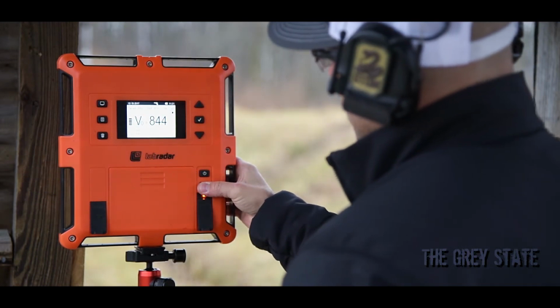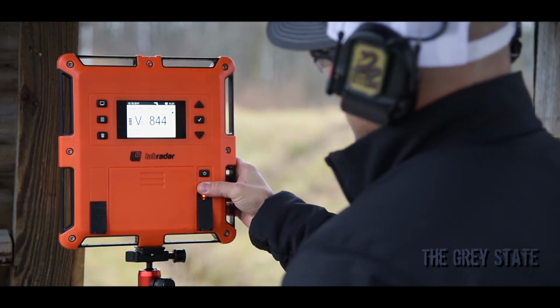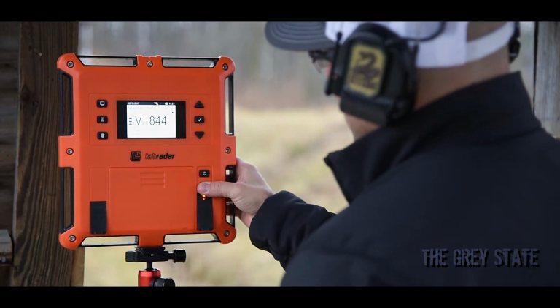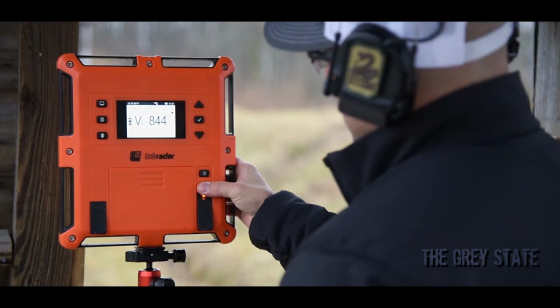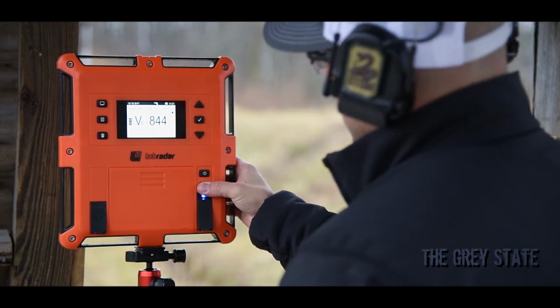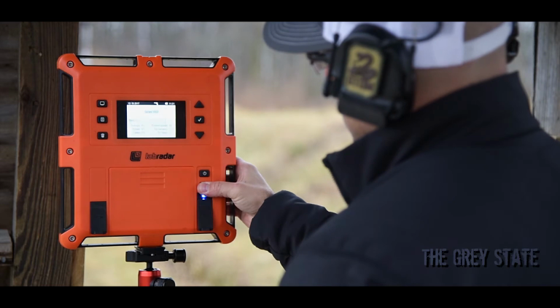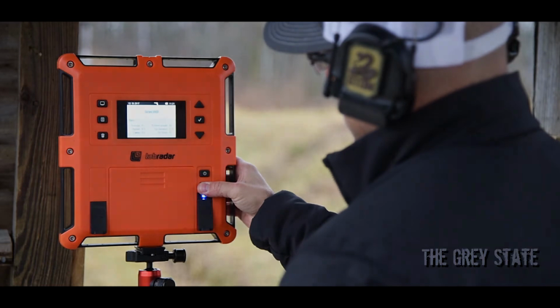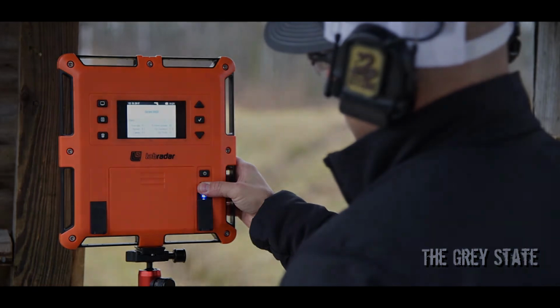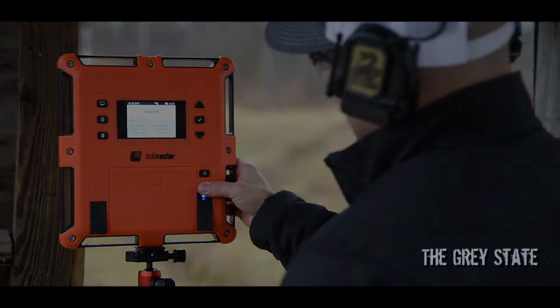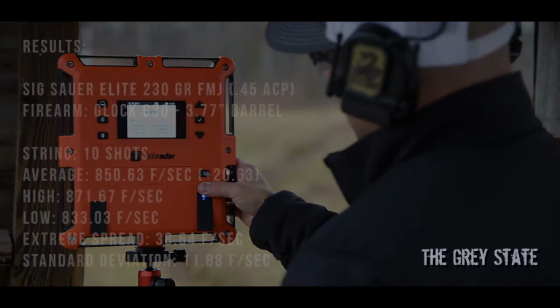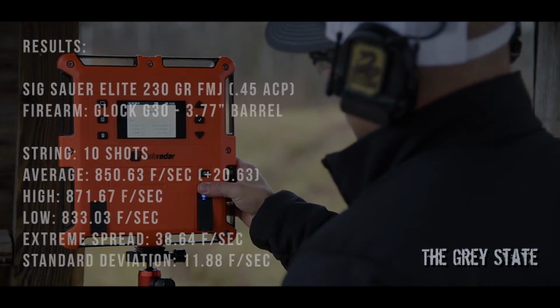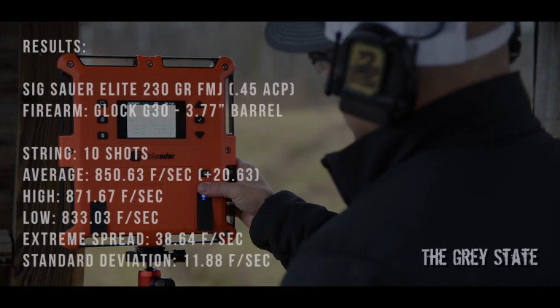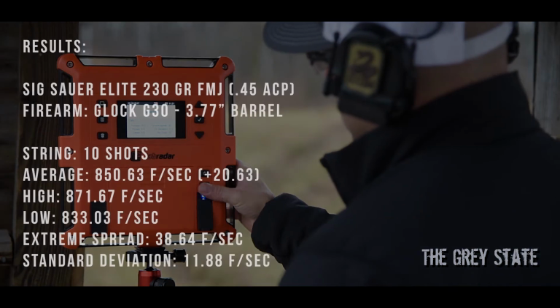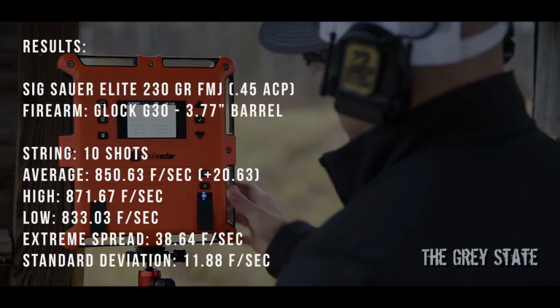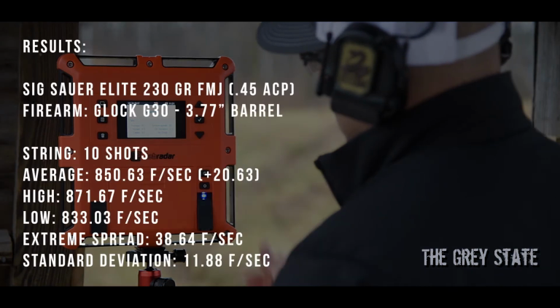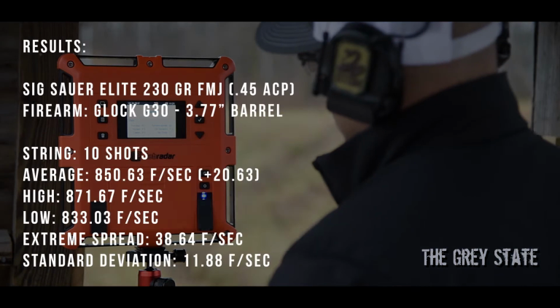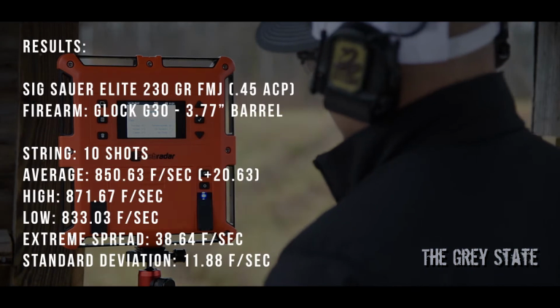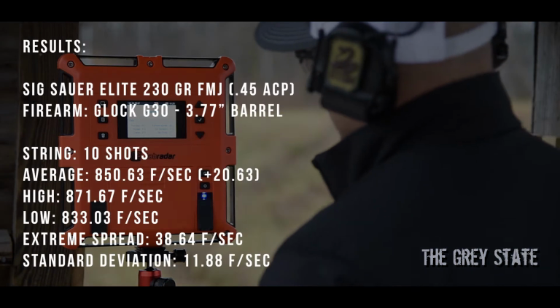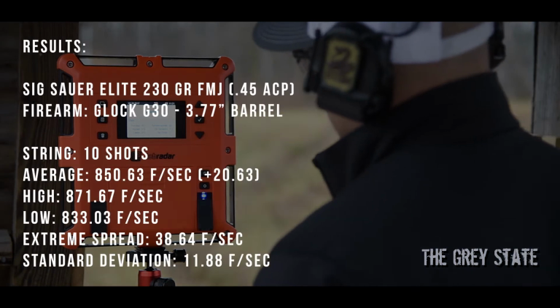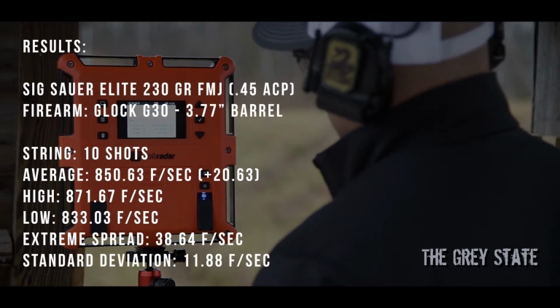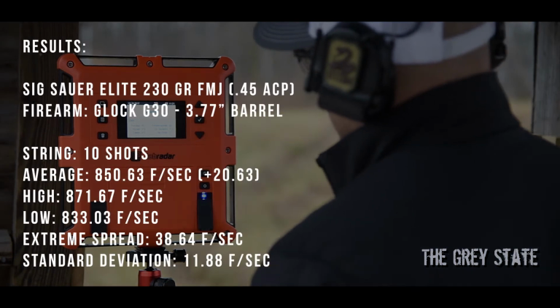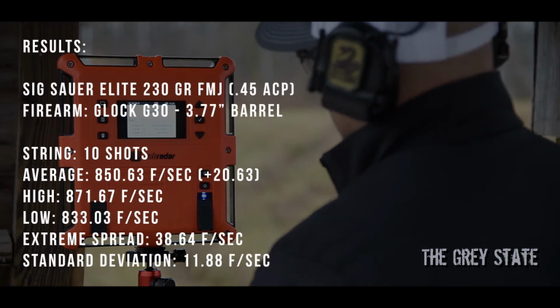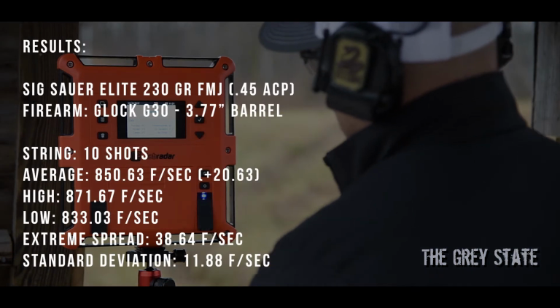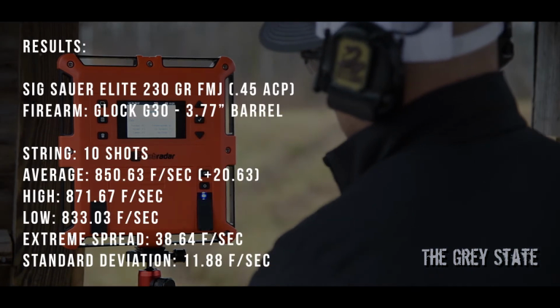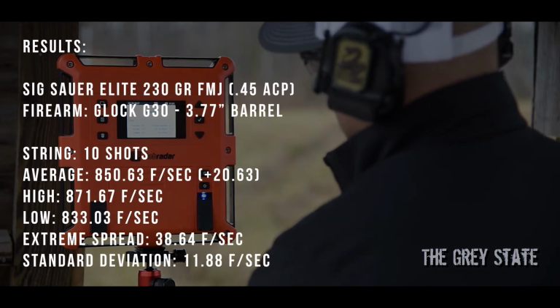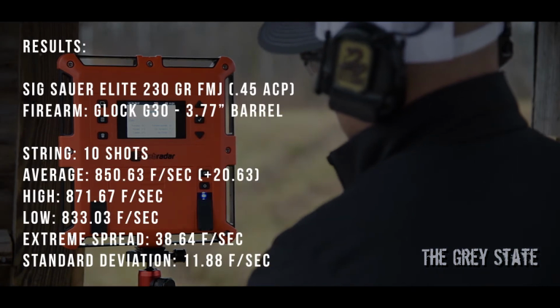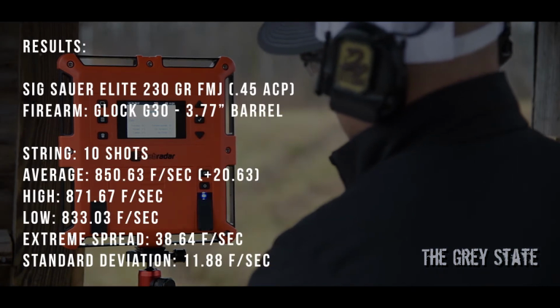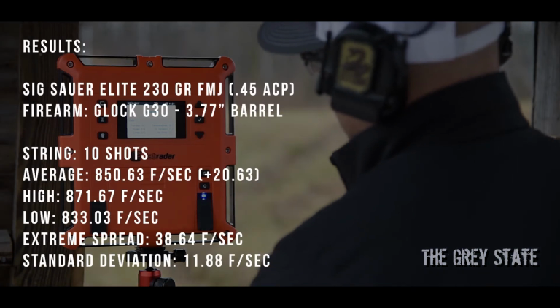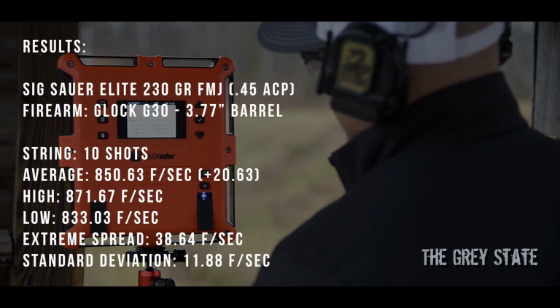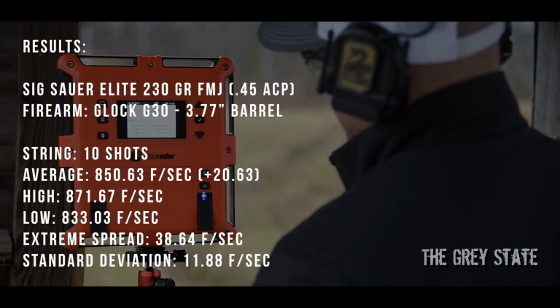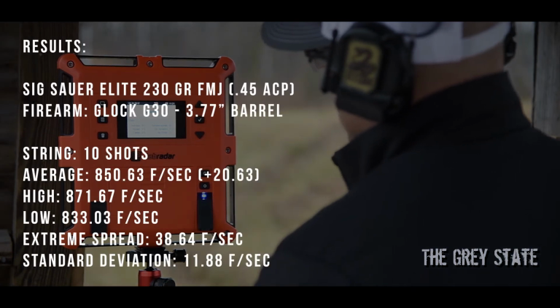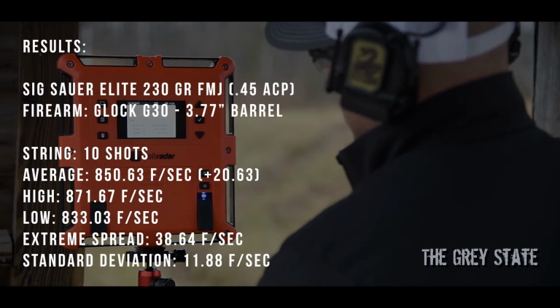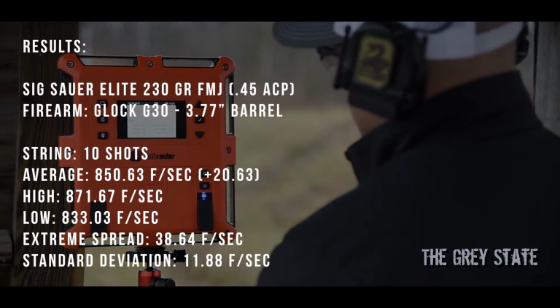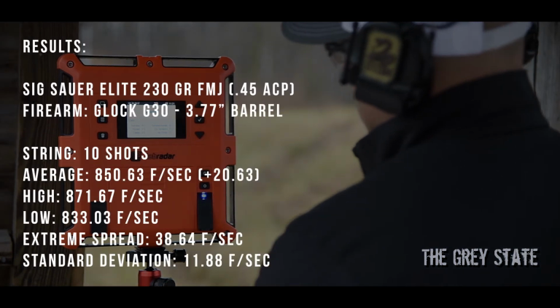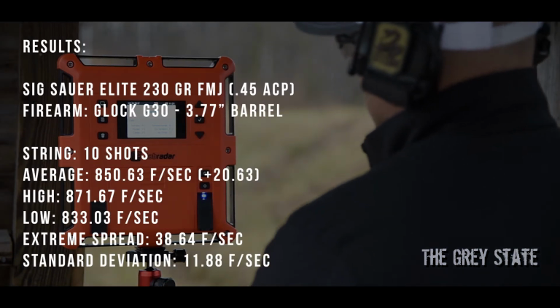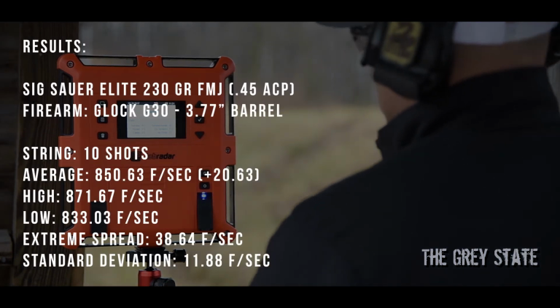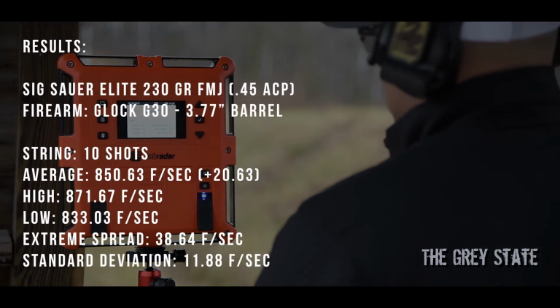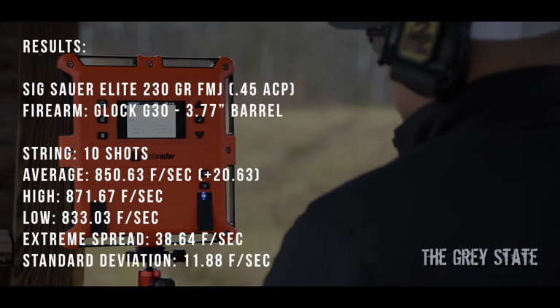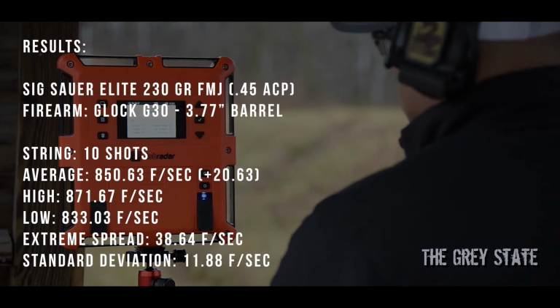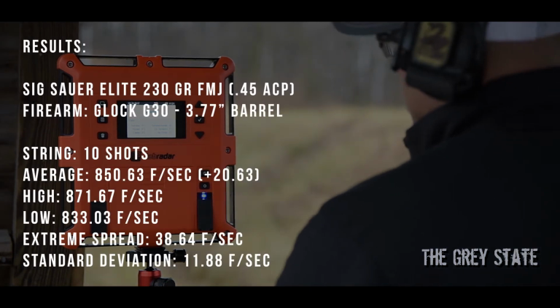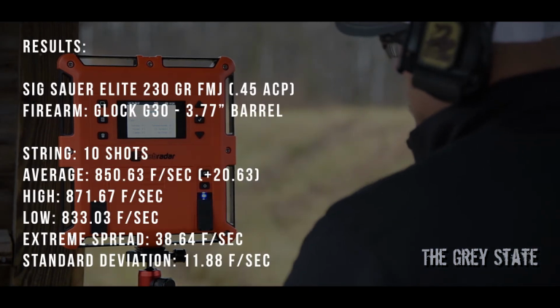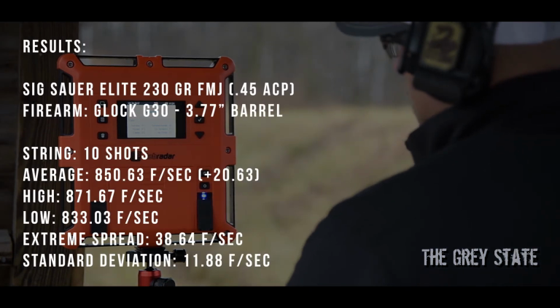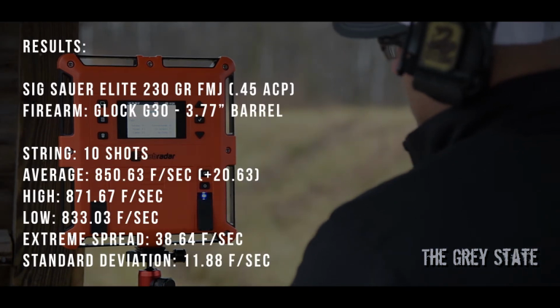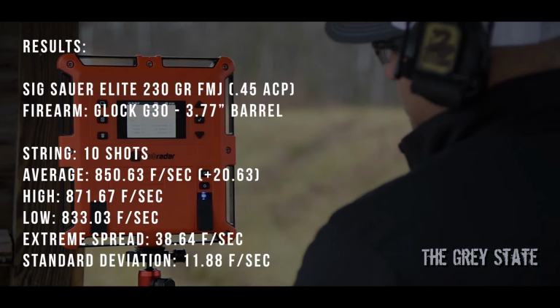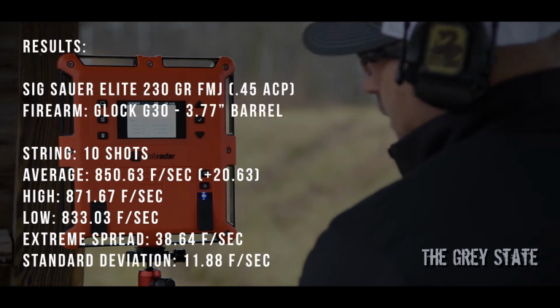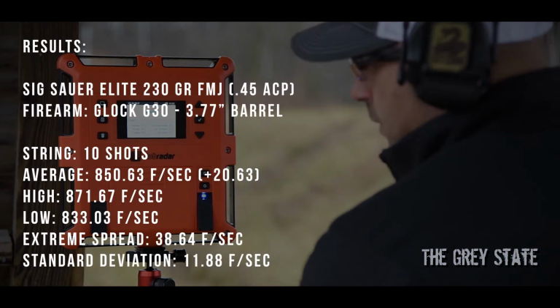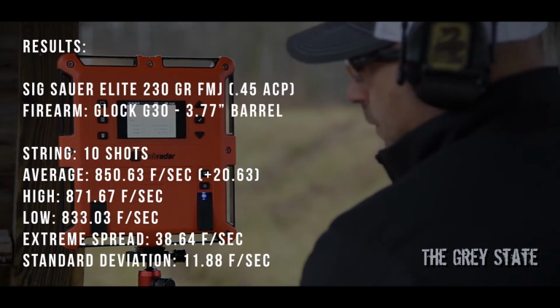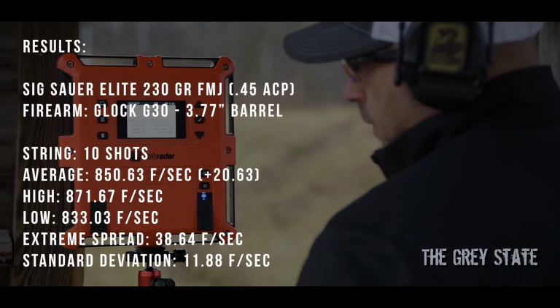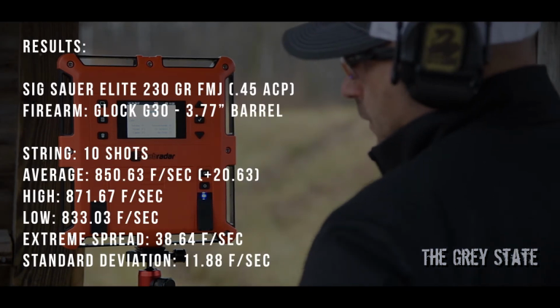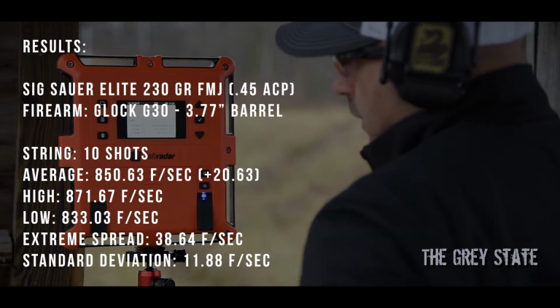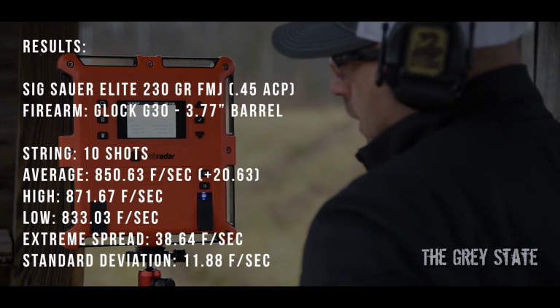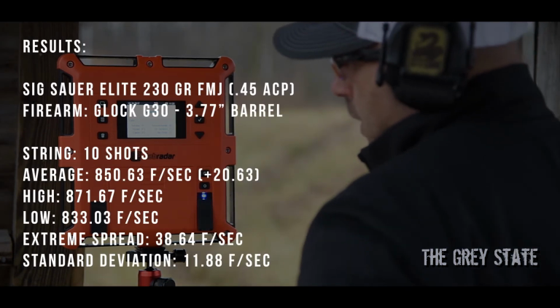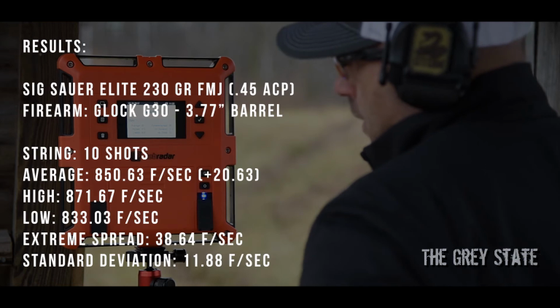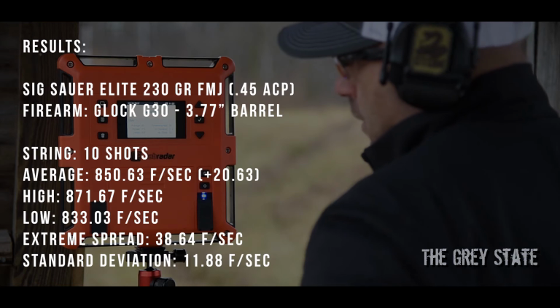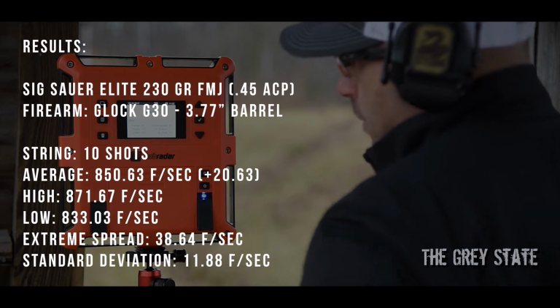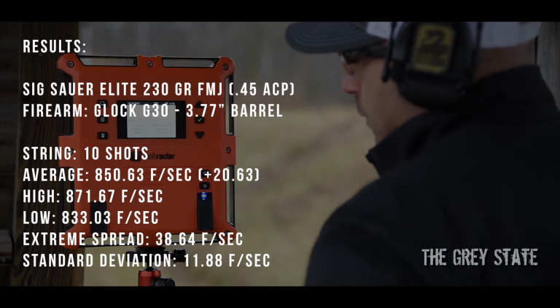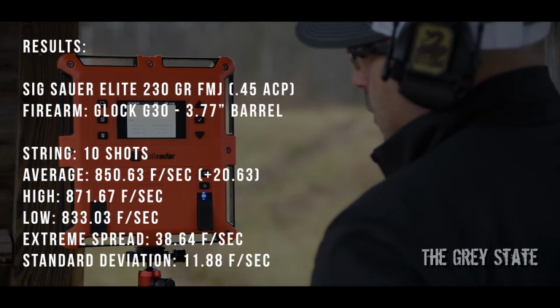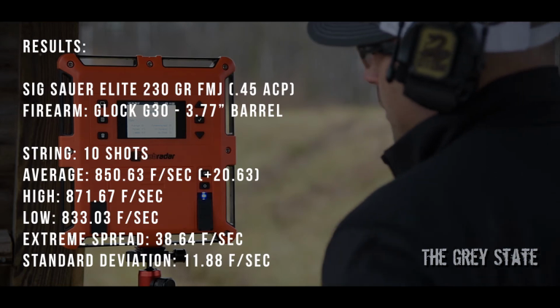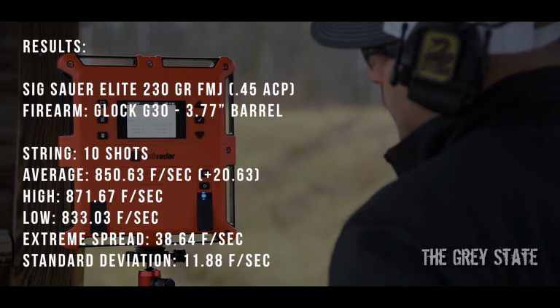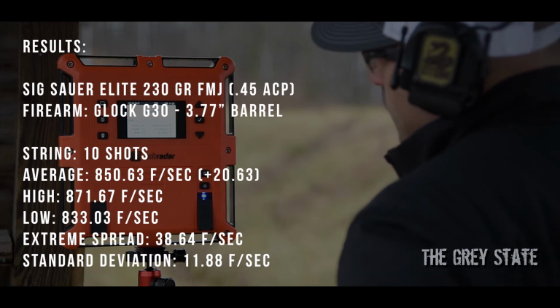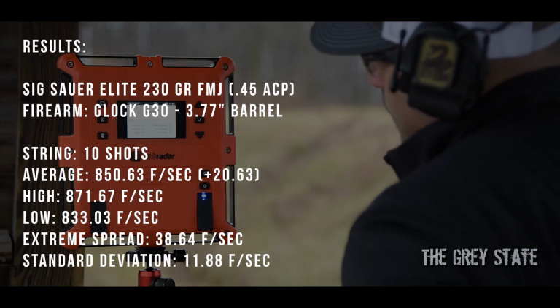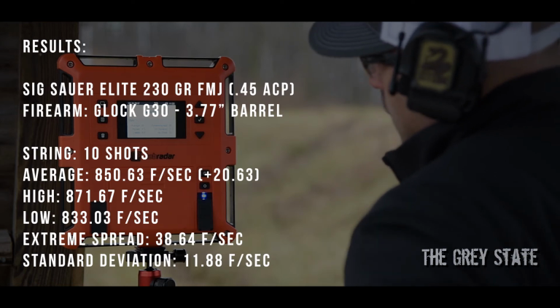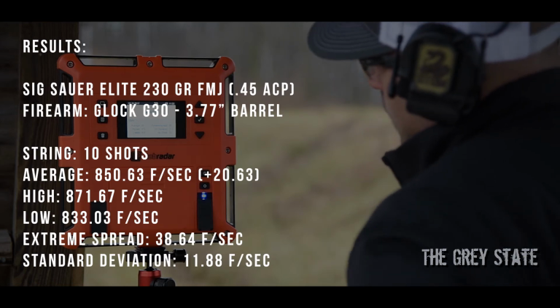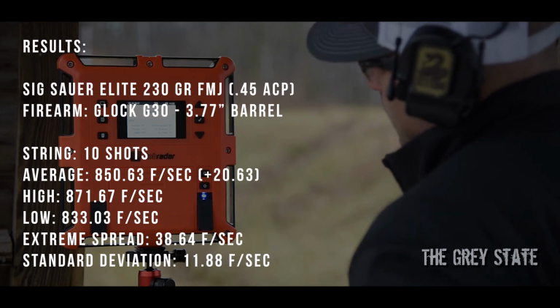Good old FMJ right there — 851 average. That does it for the SIG Elite Performance 230s.